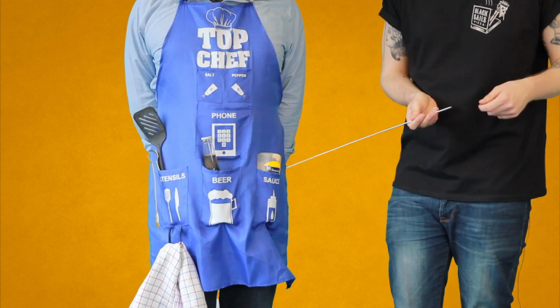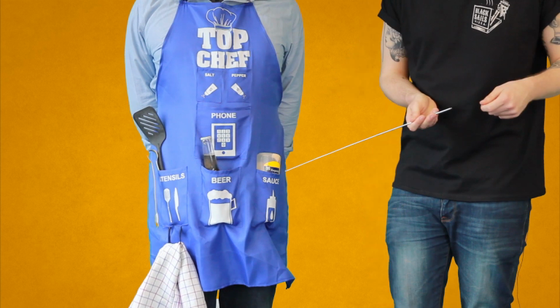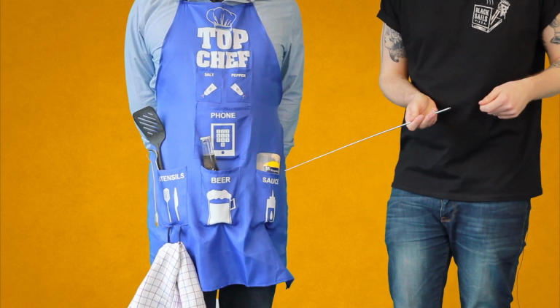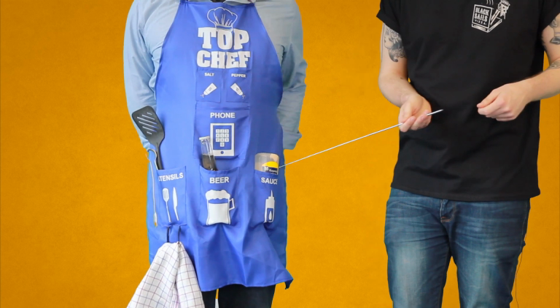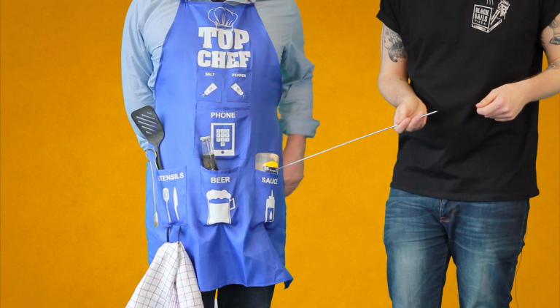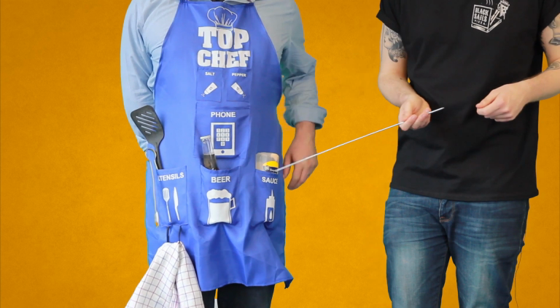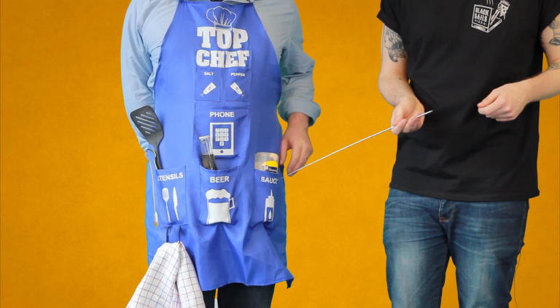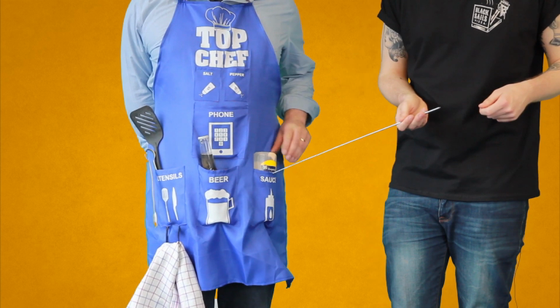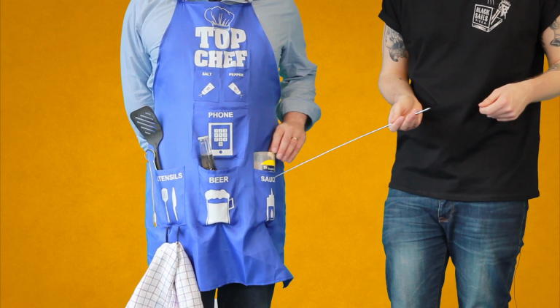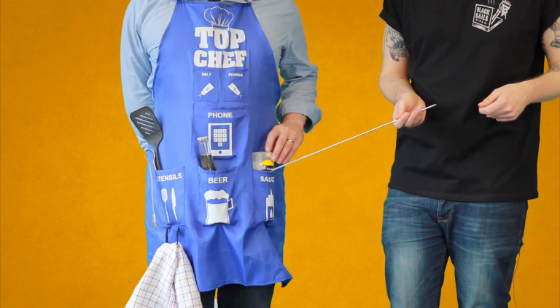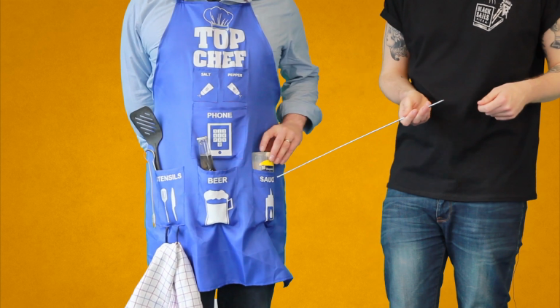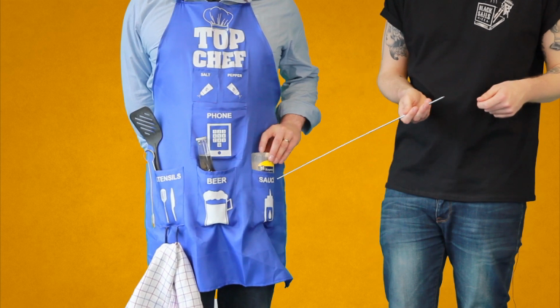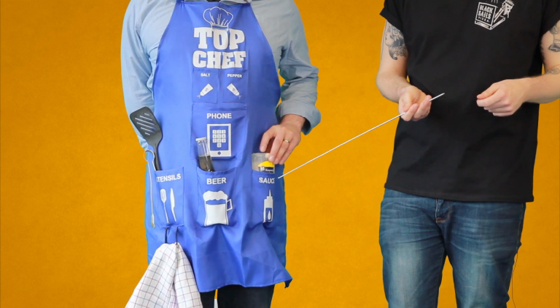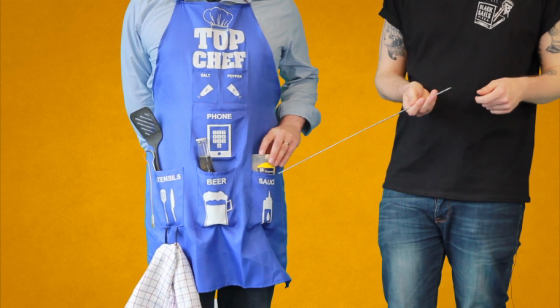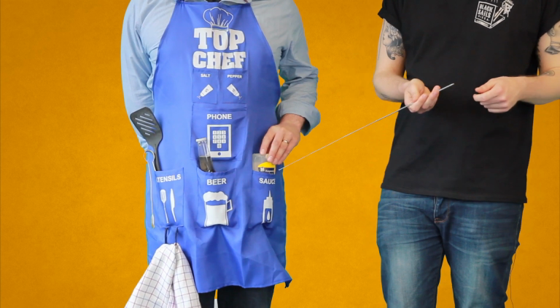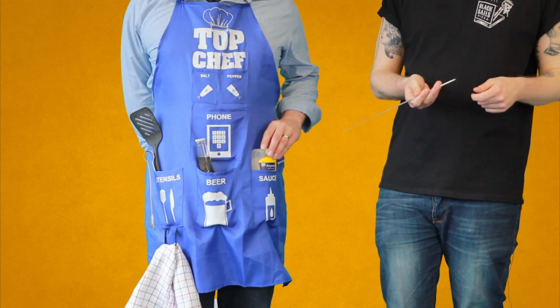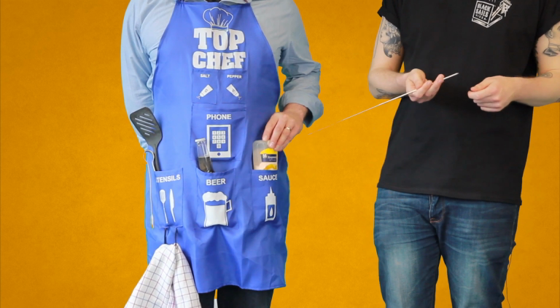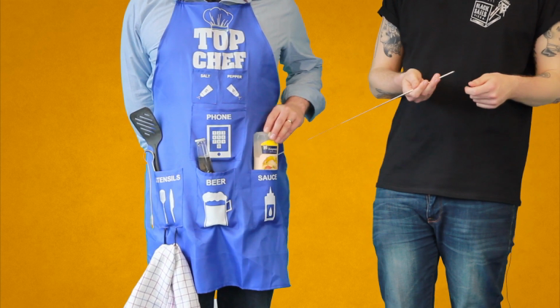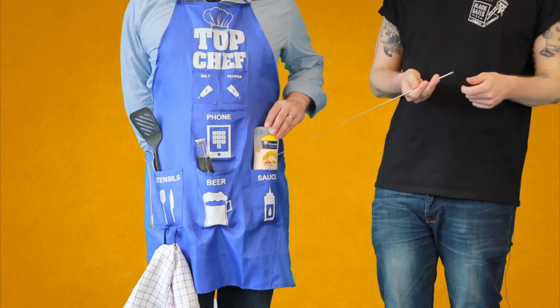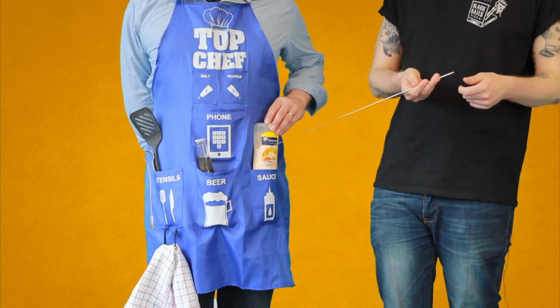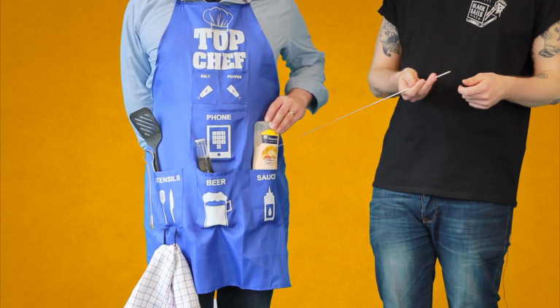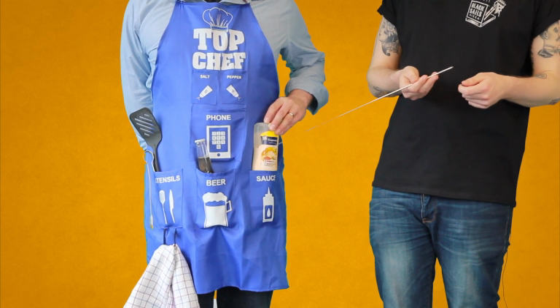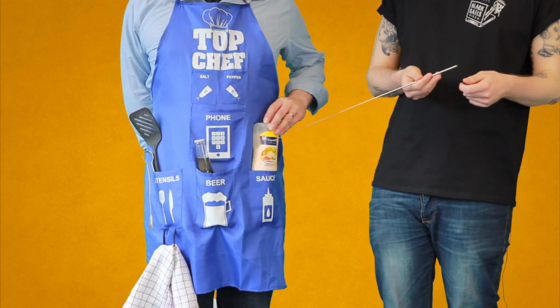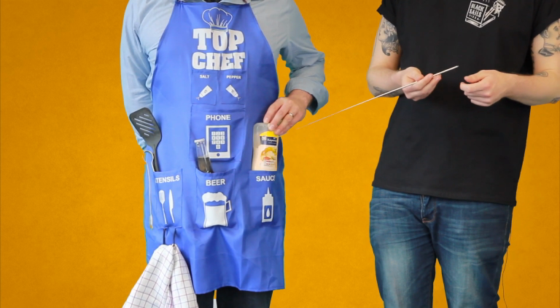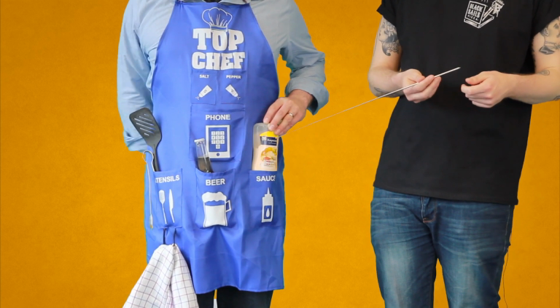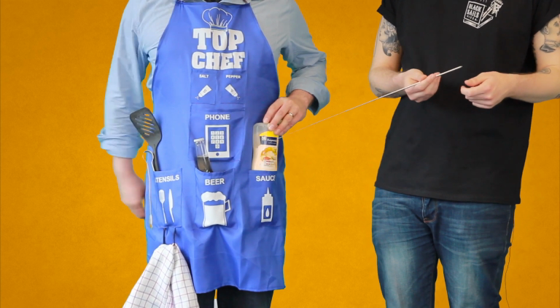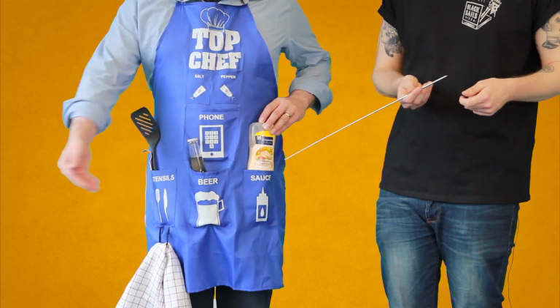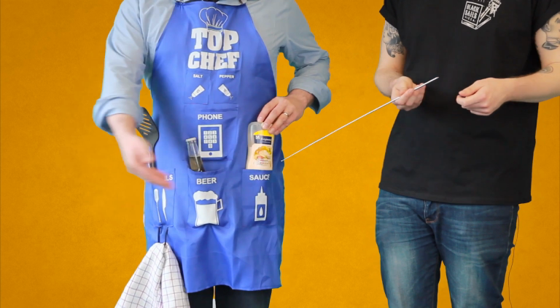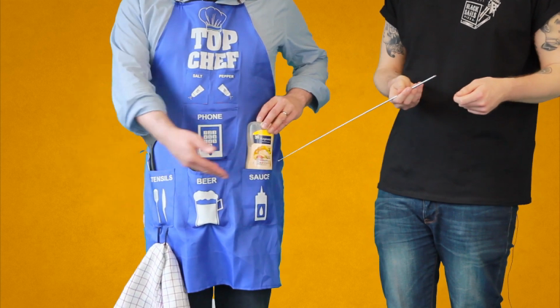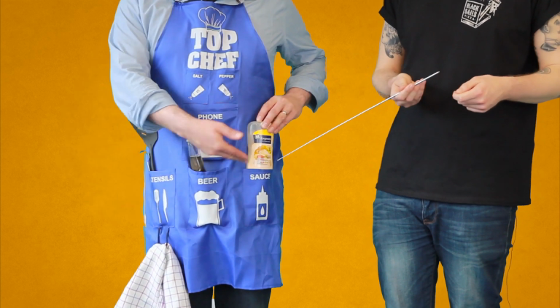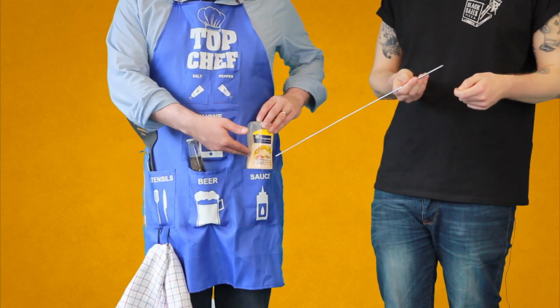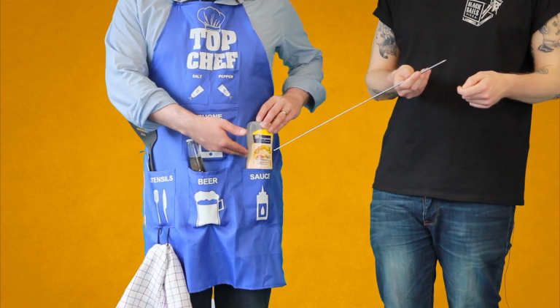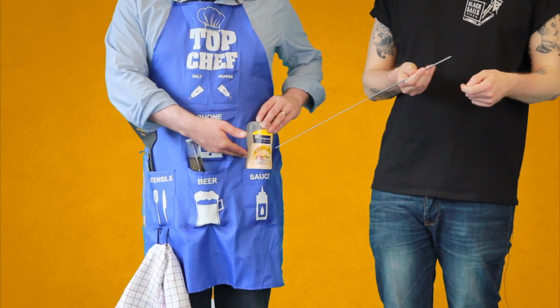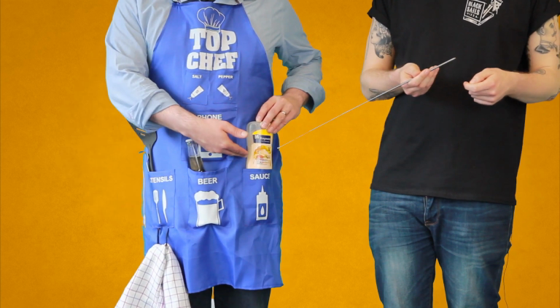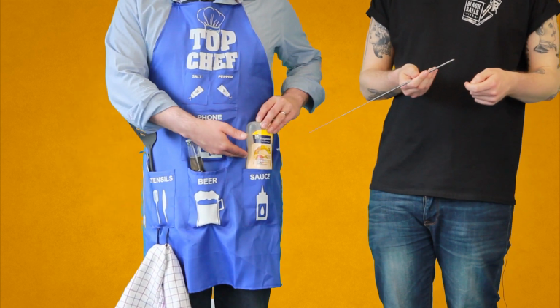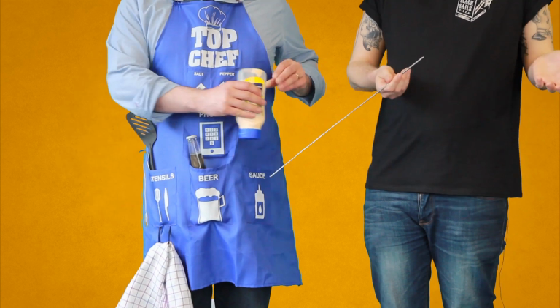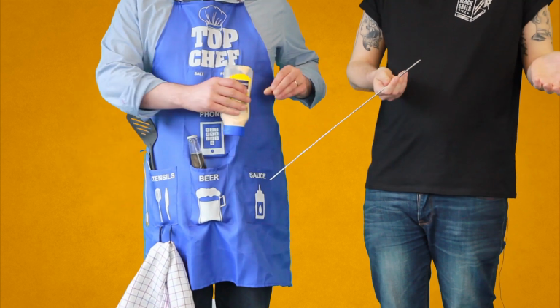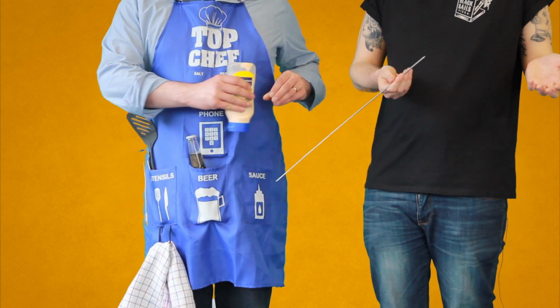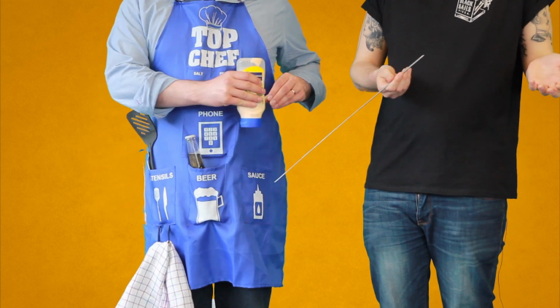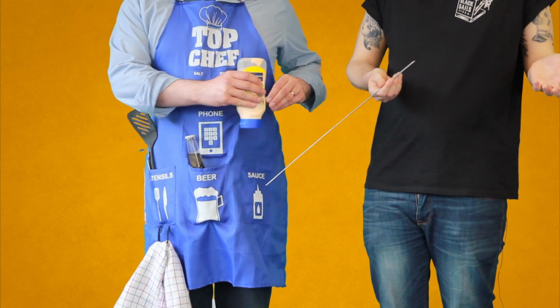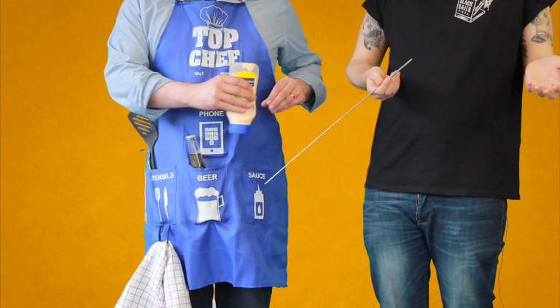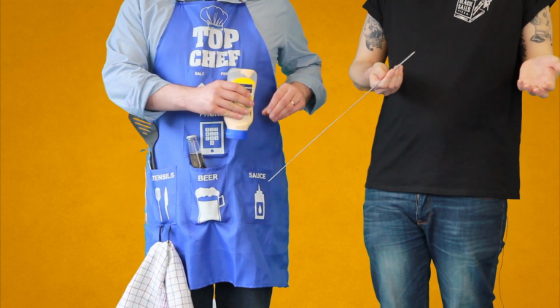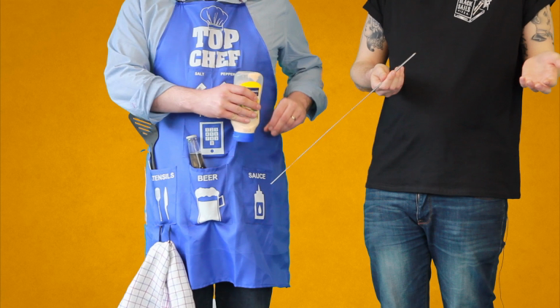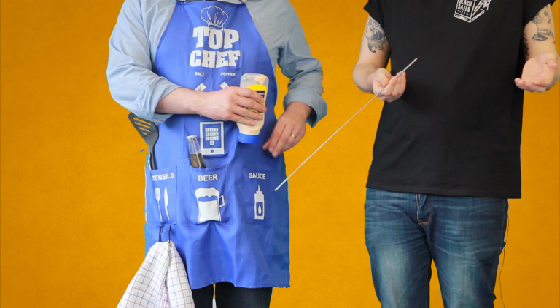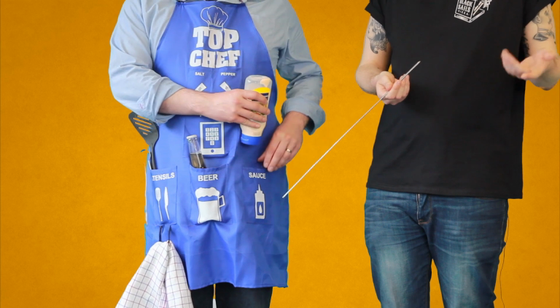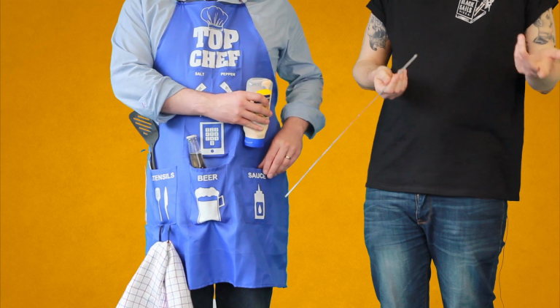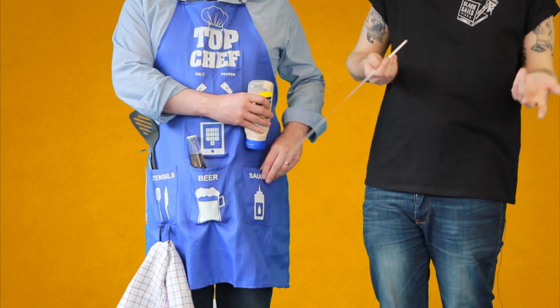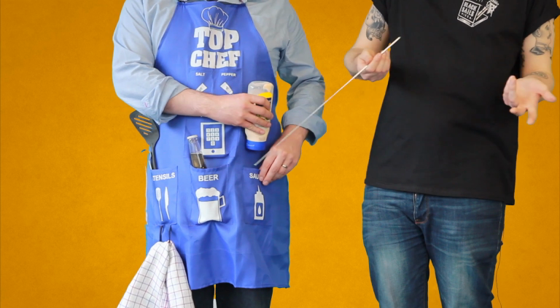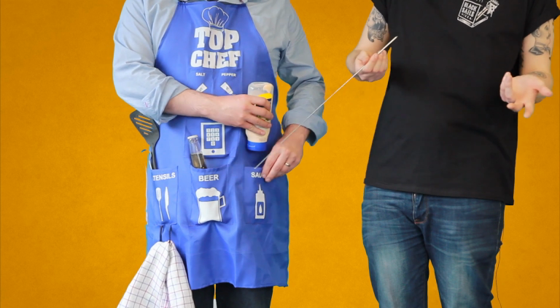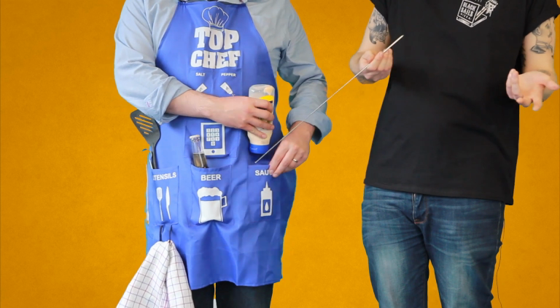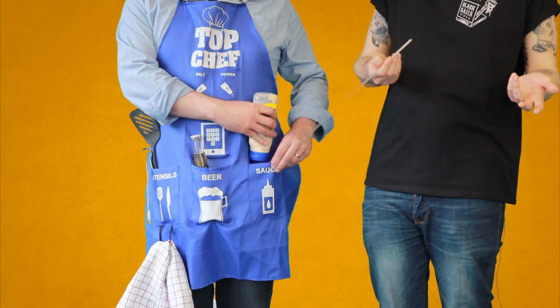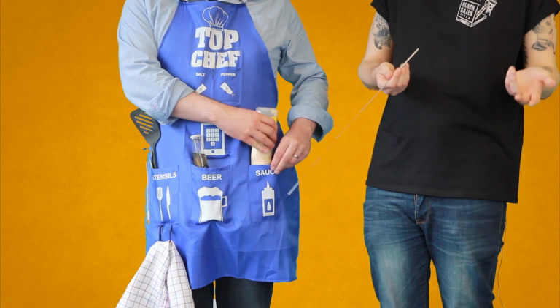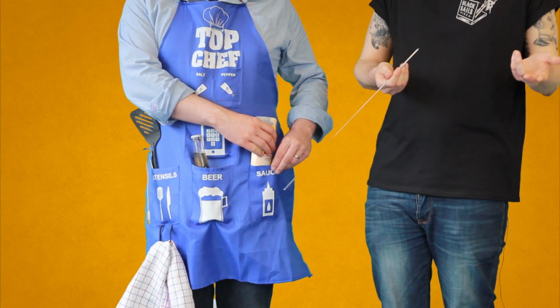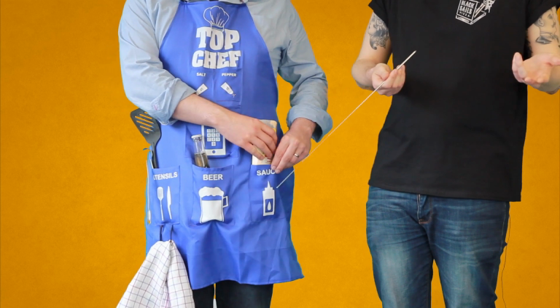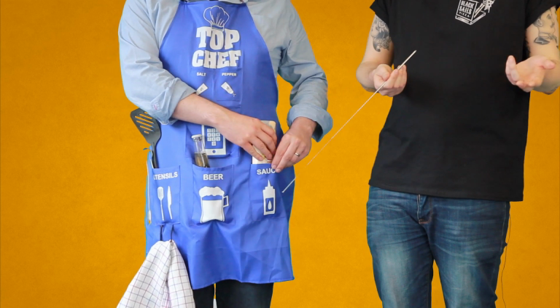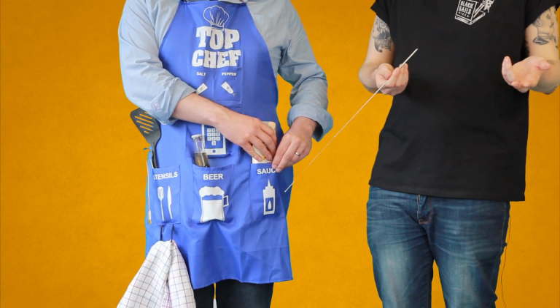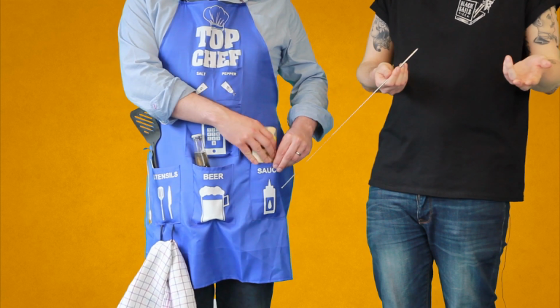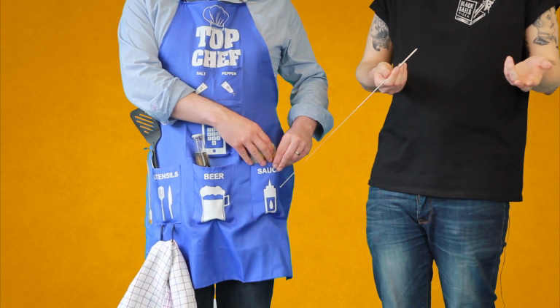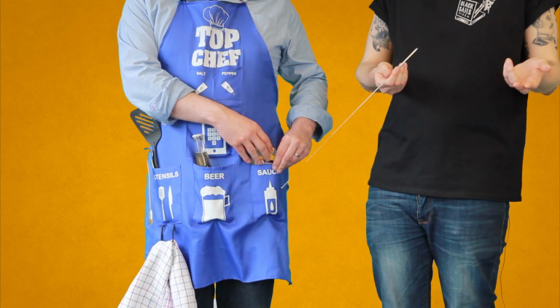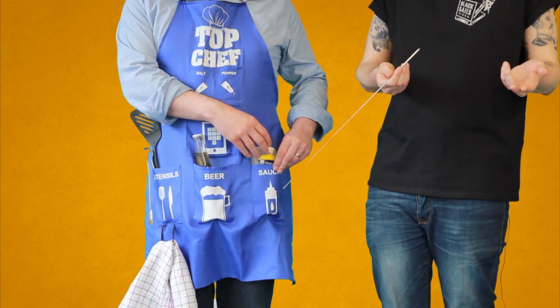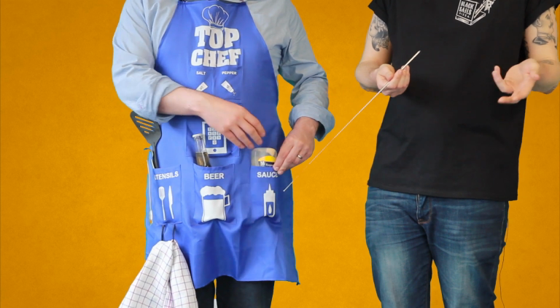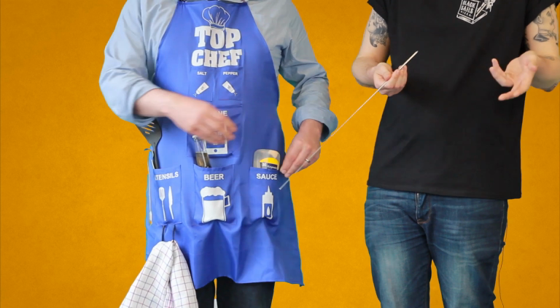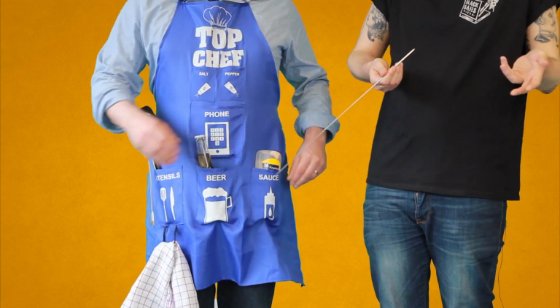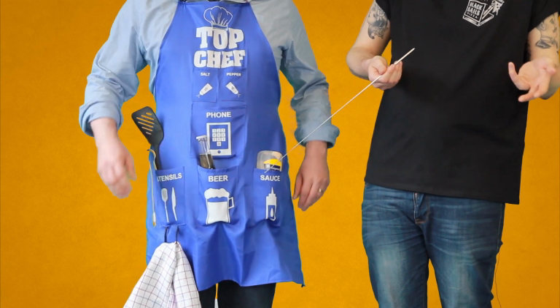Down here we've got a slot for your condiment of choice. We've gone with mayonnaise — open to interpretation: ketchup, barbecue, hot sauce.